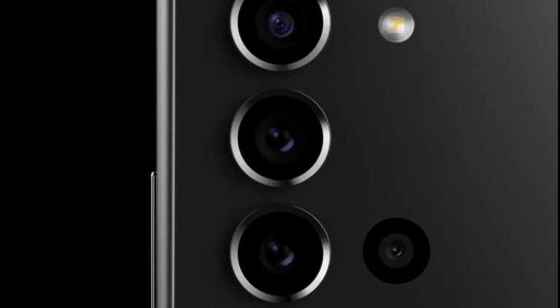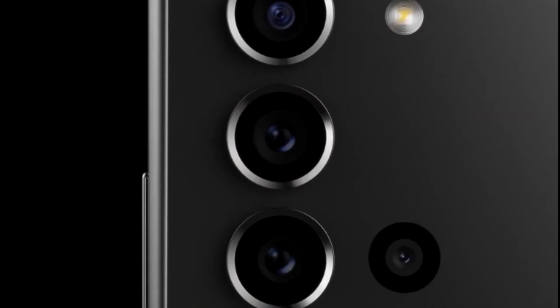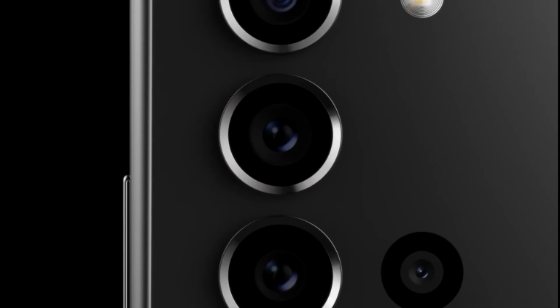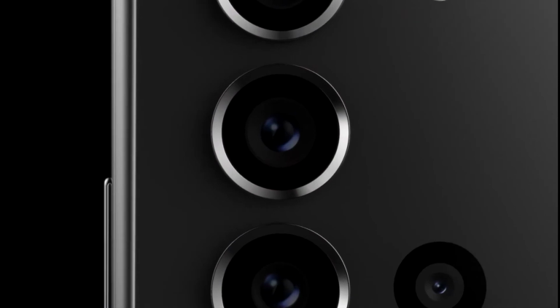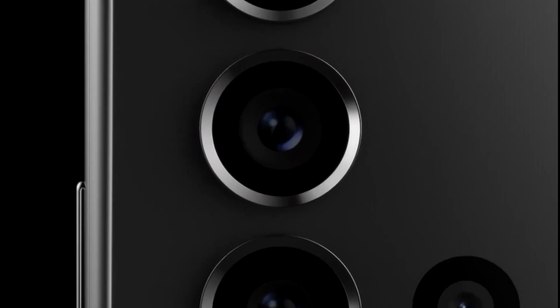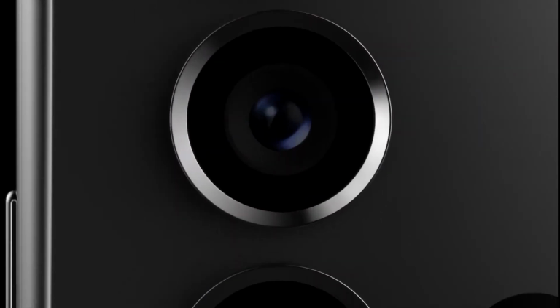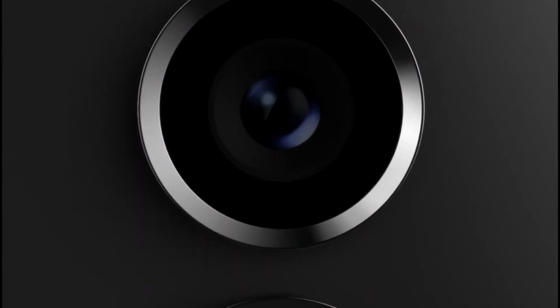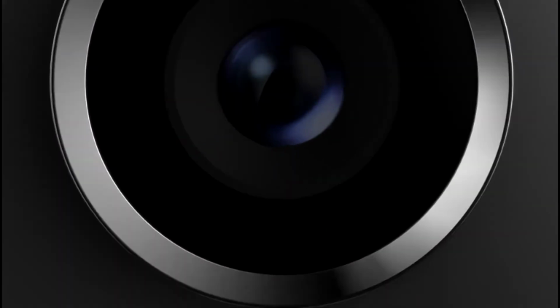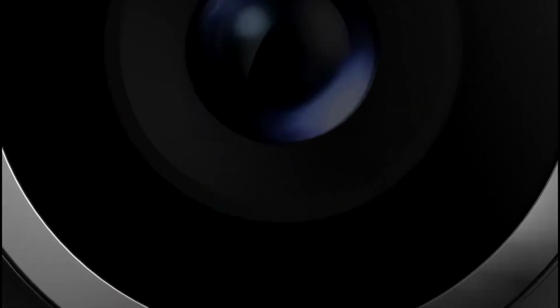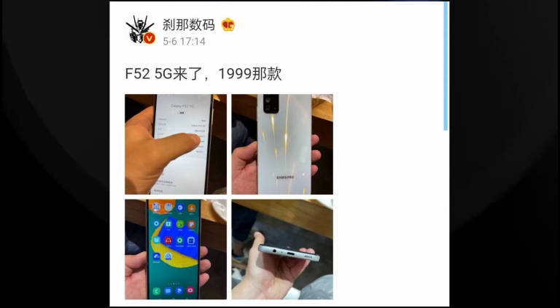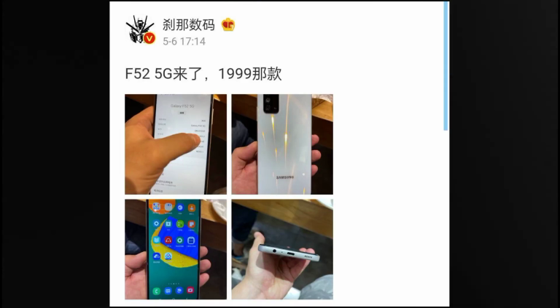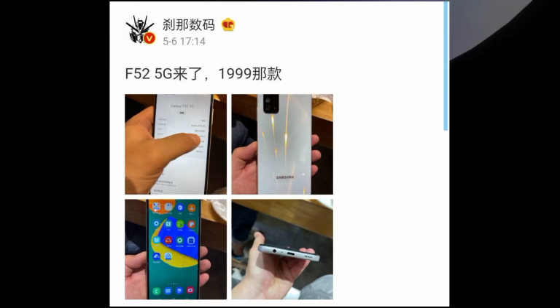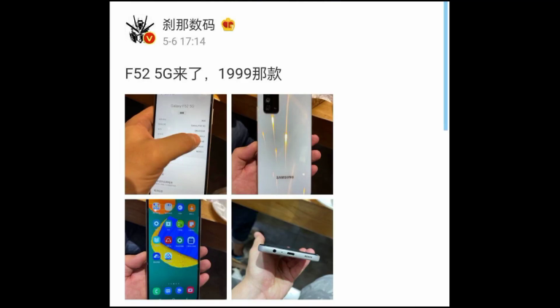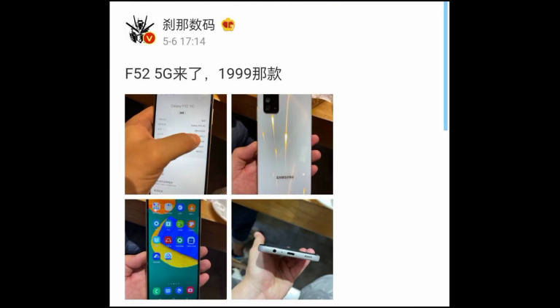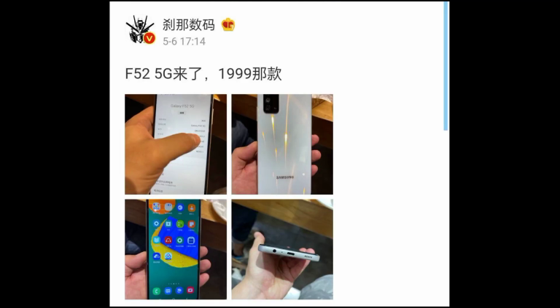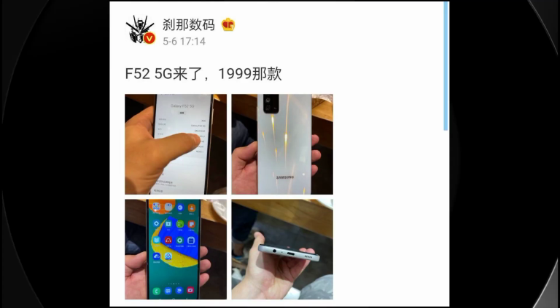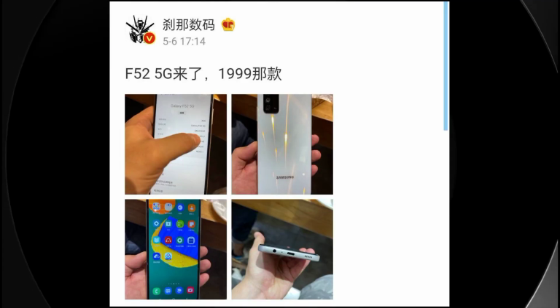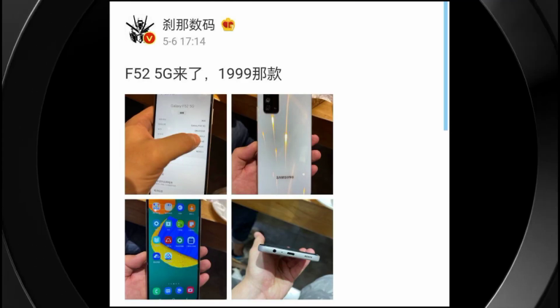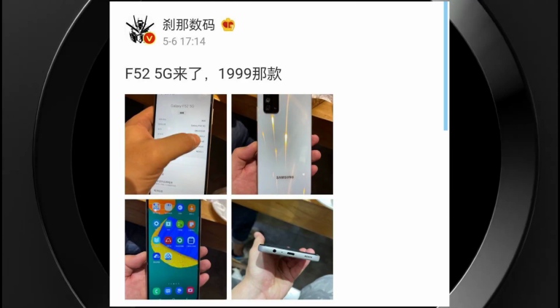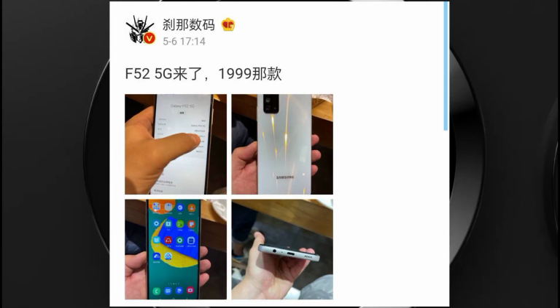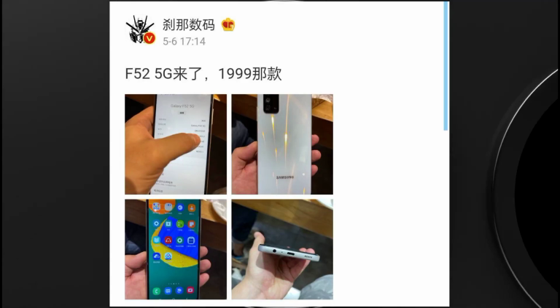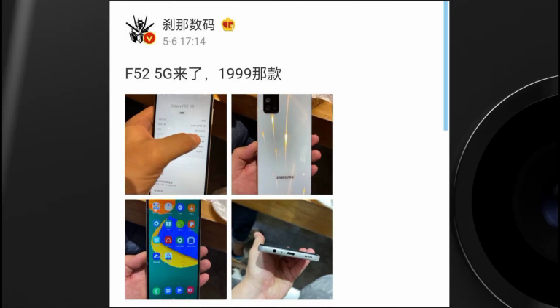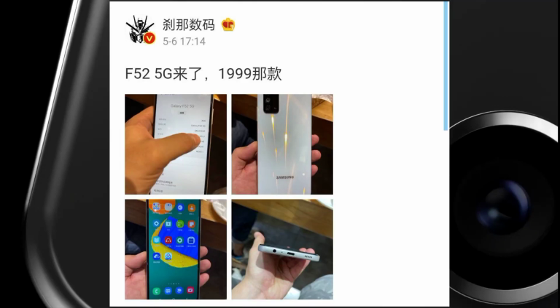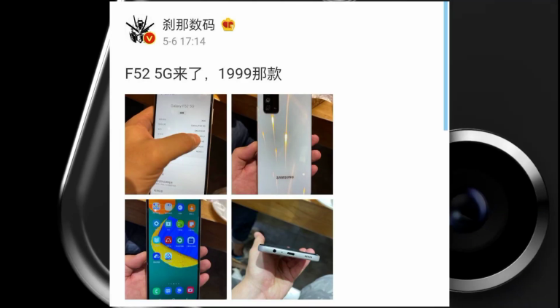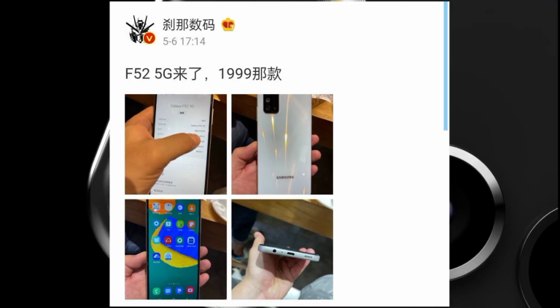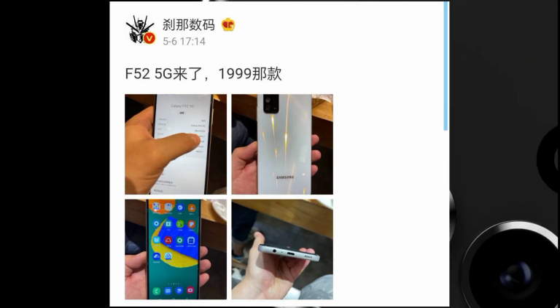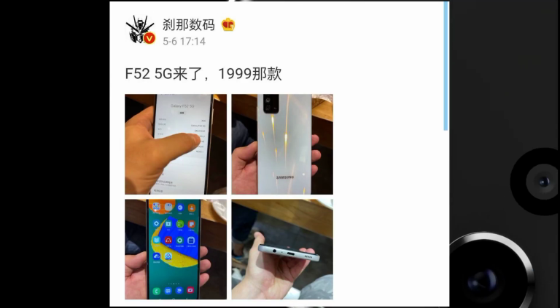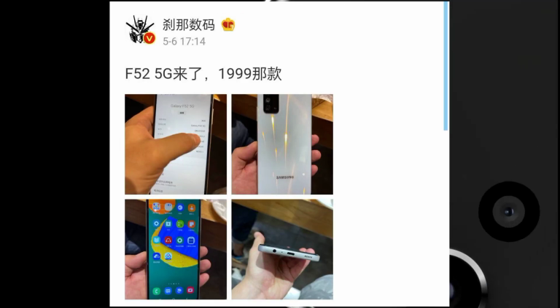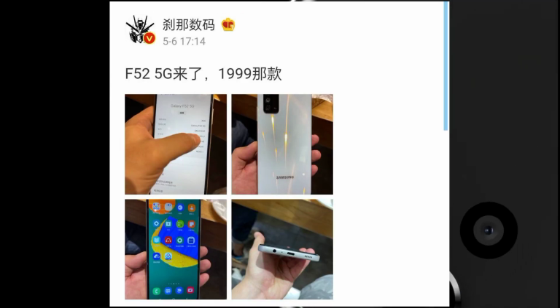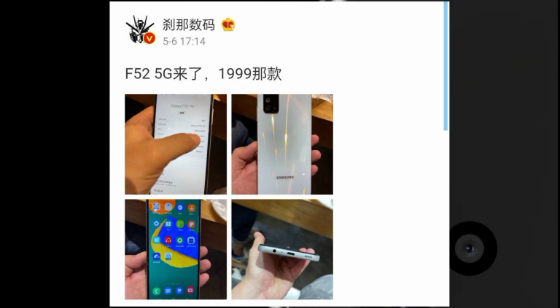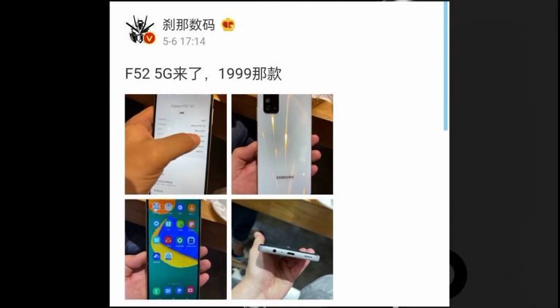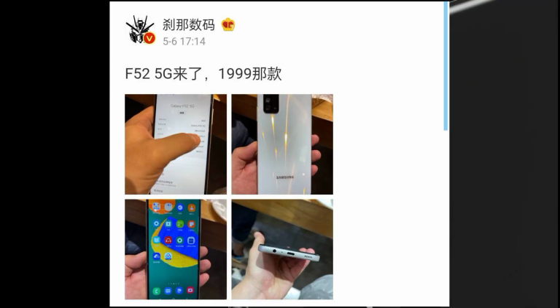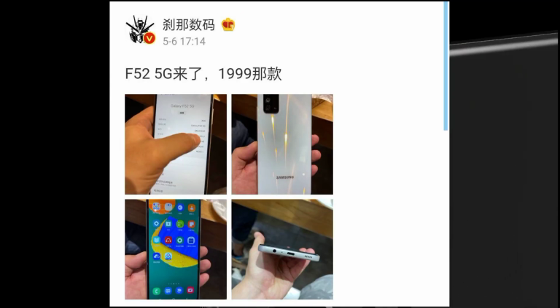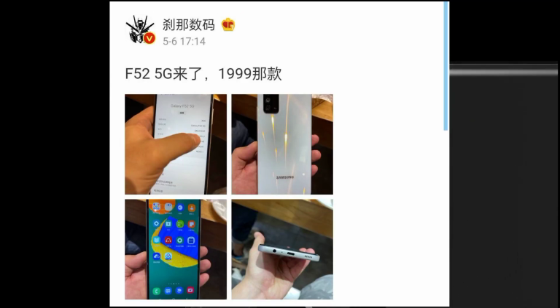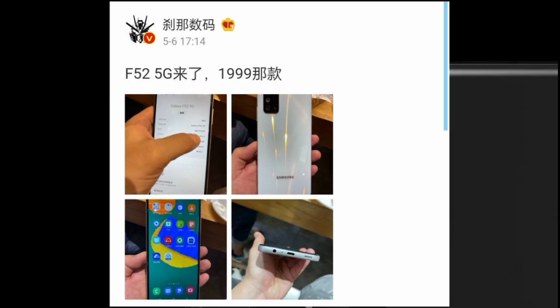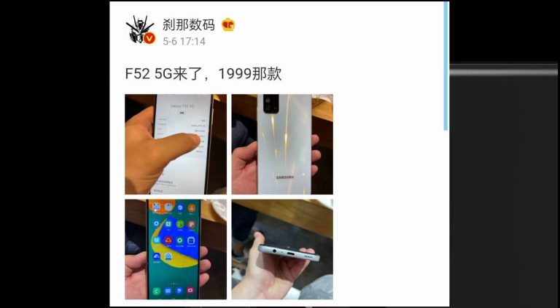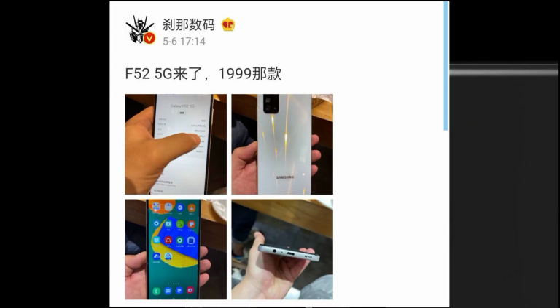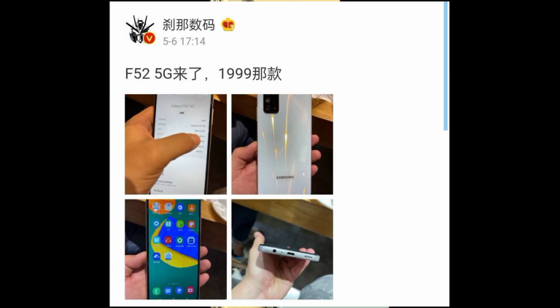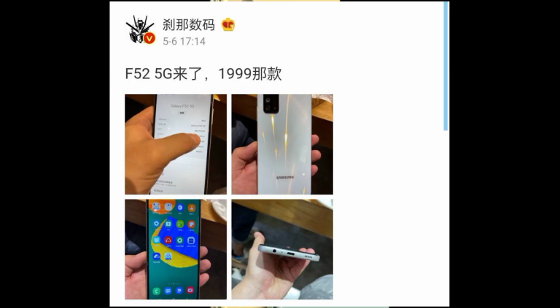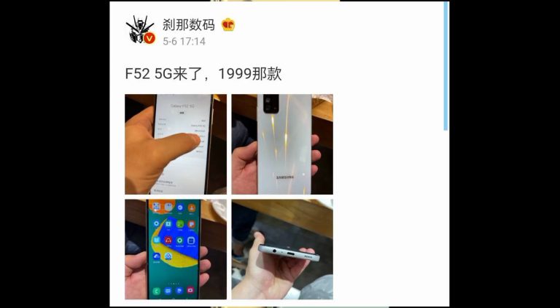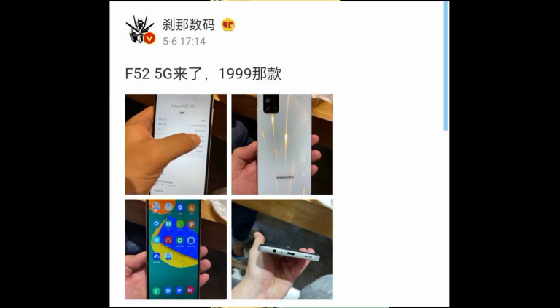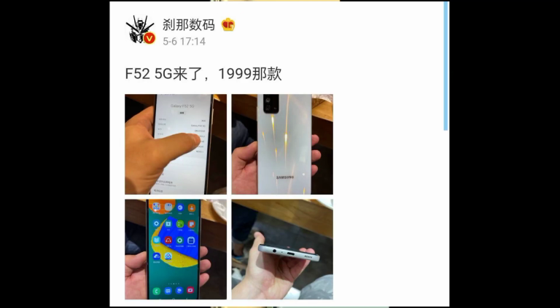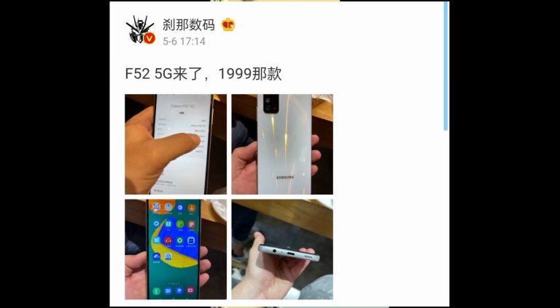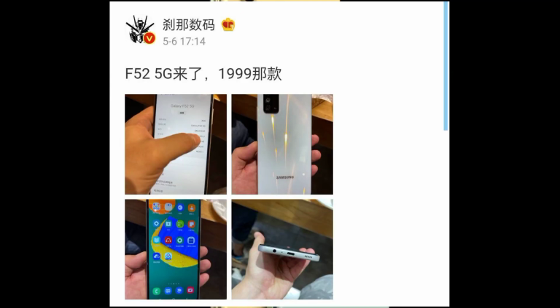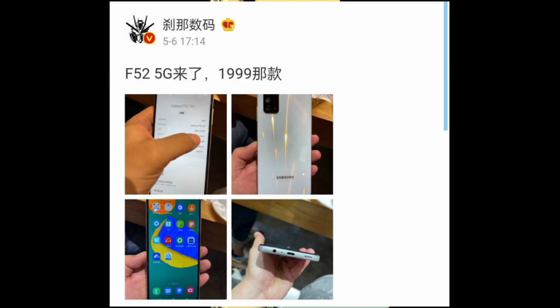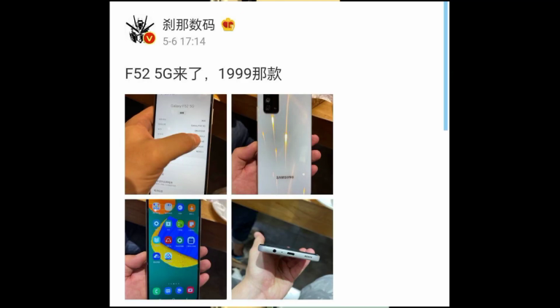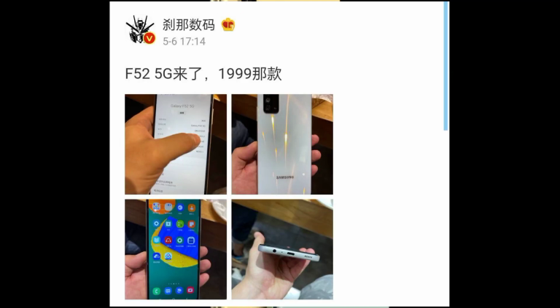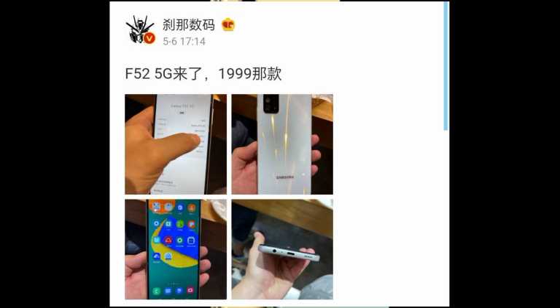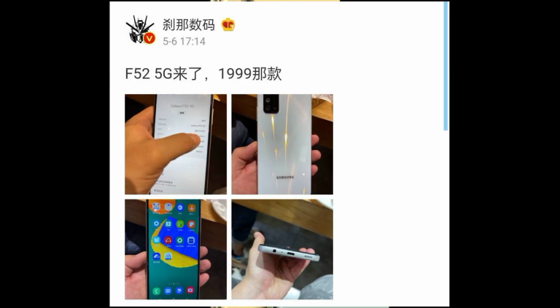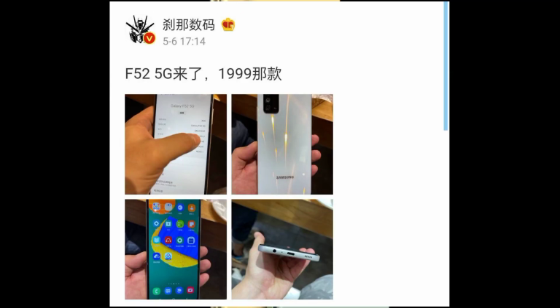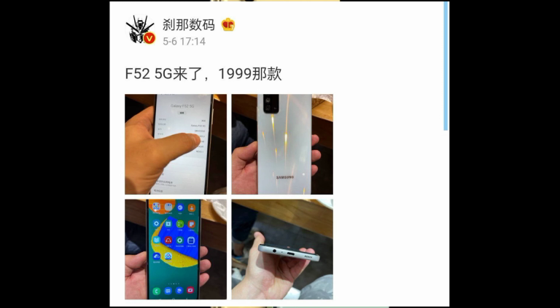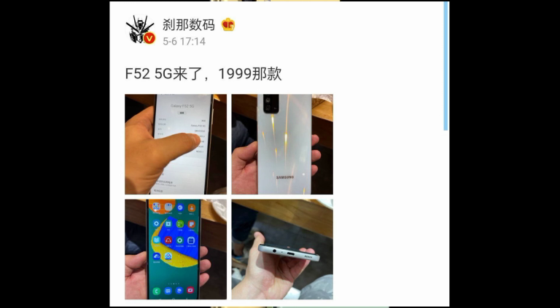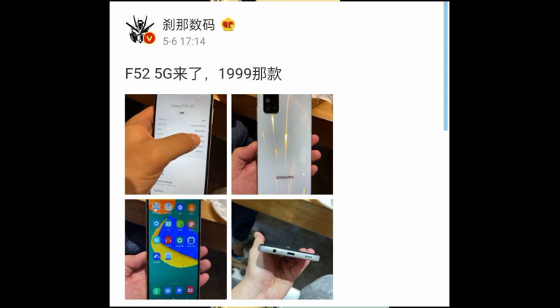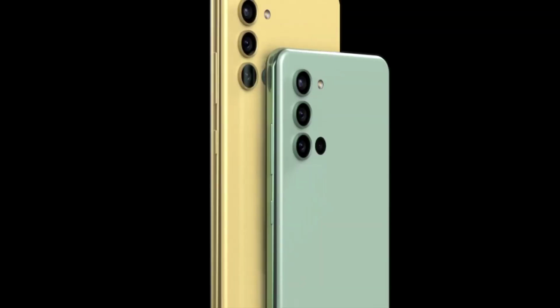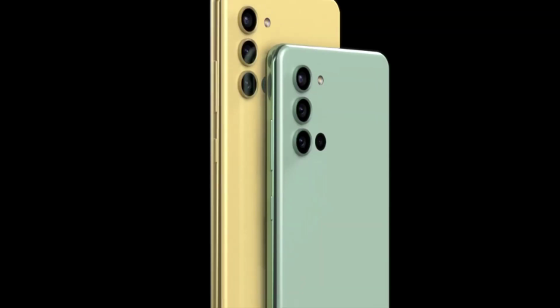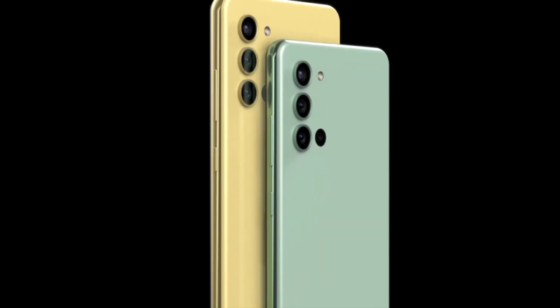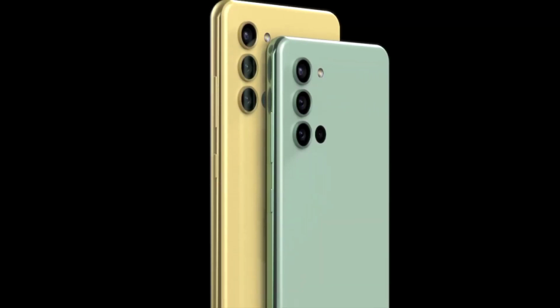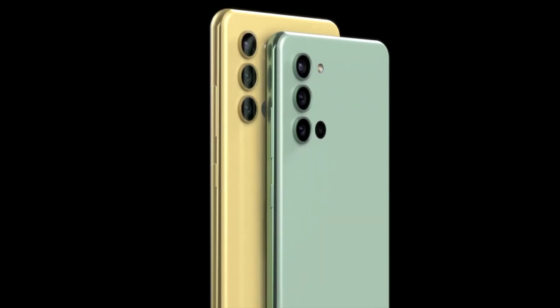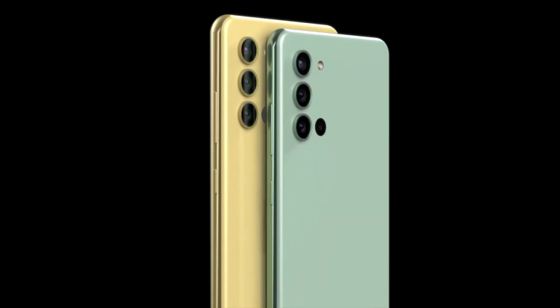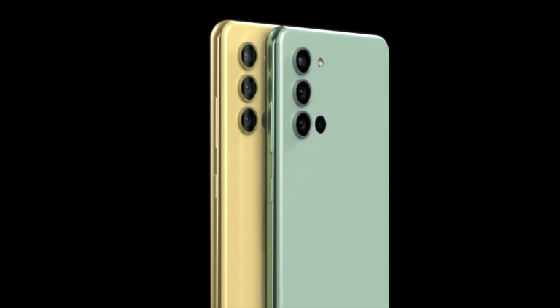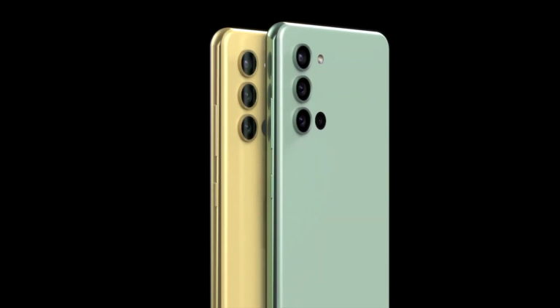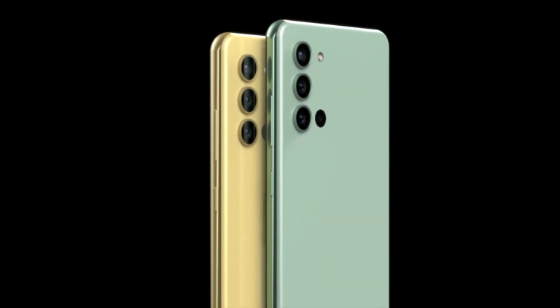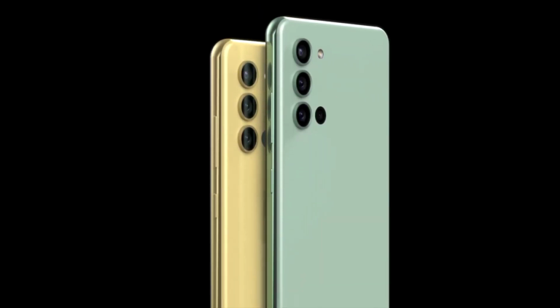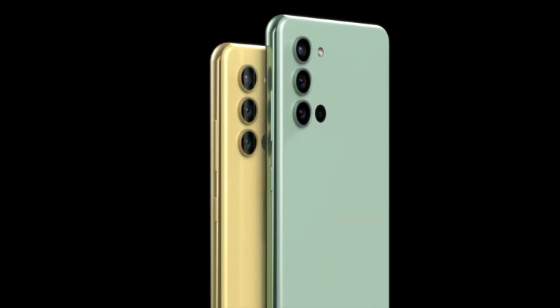So this is the complete specifications. The price of the Samsung Galaxy M52 5G is 22,800 rupees.